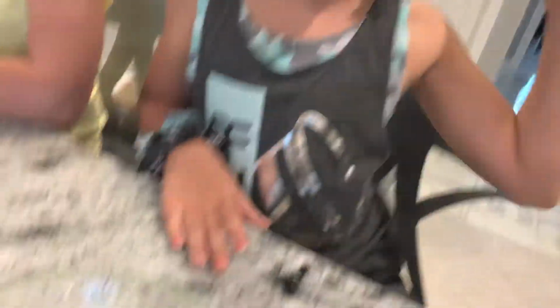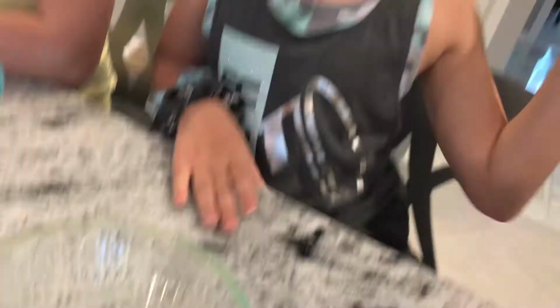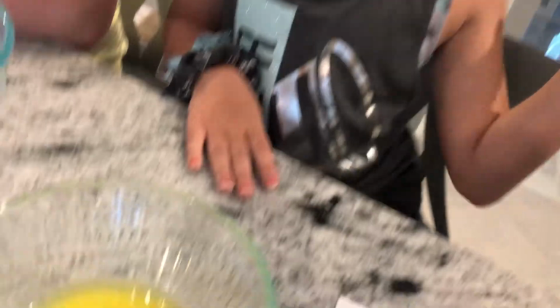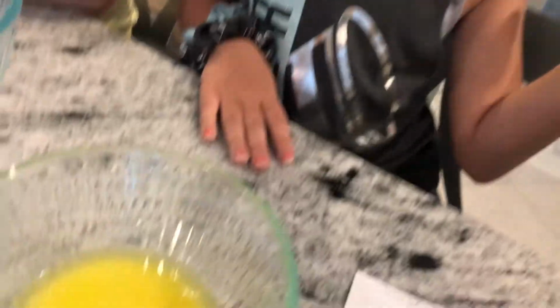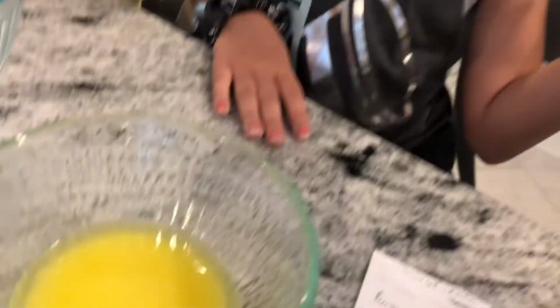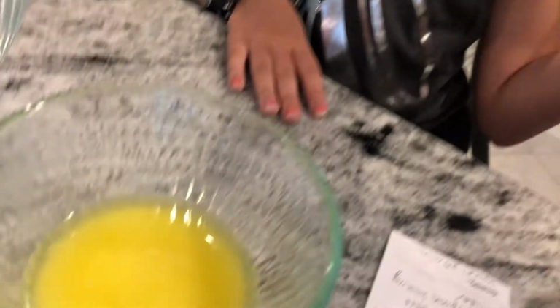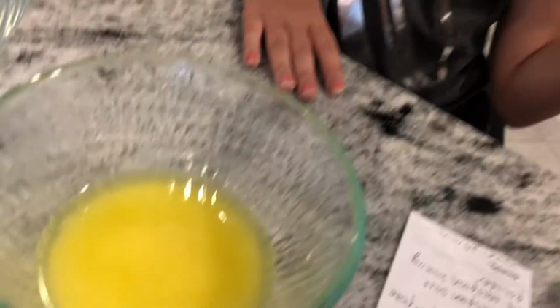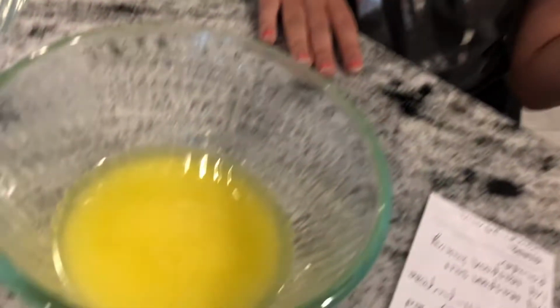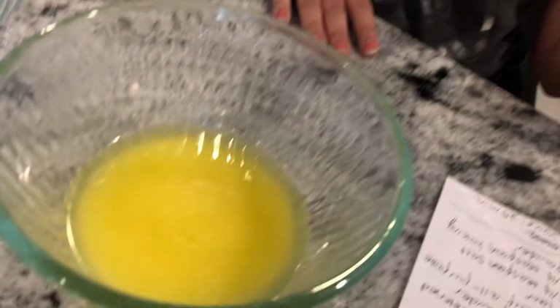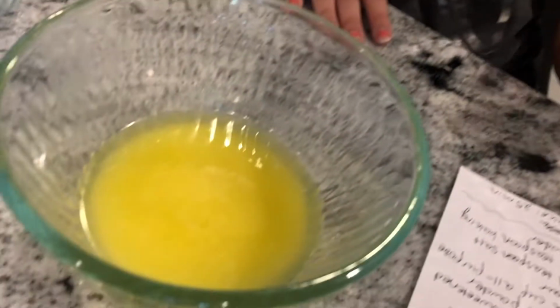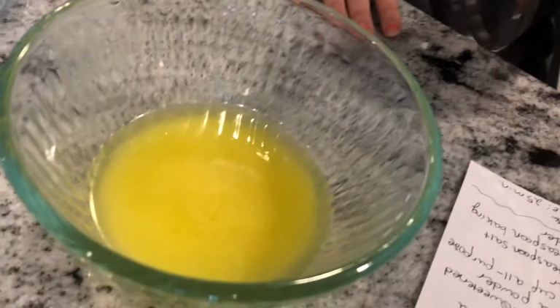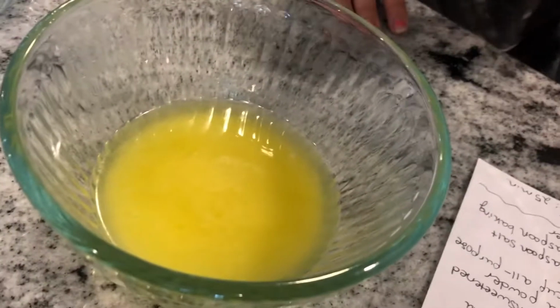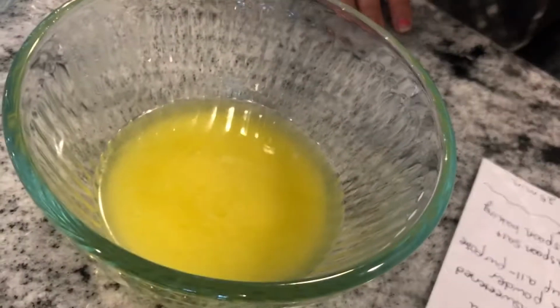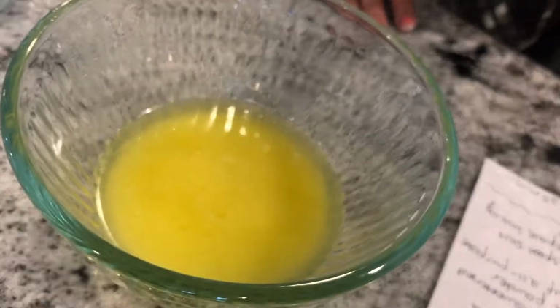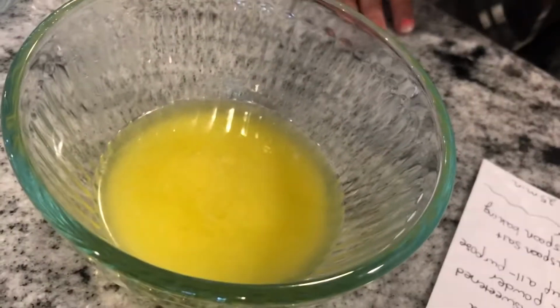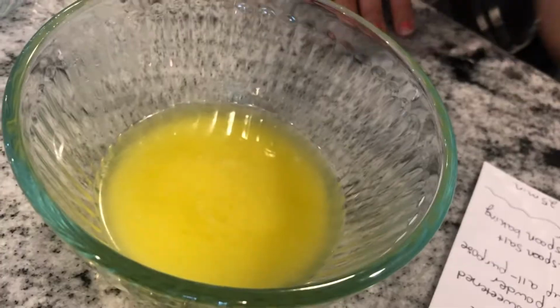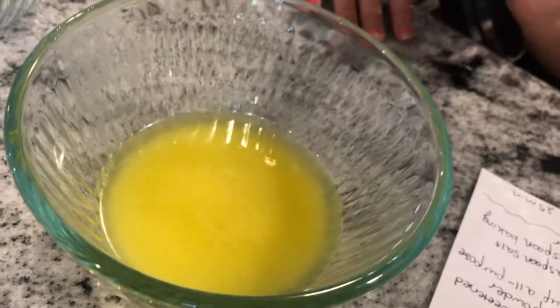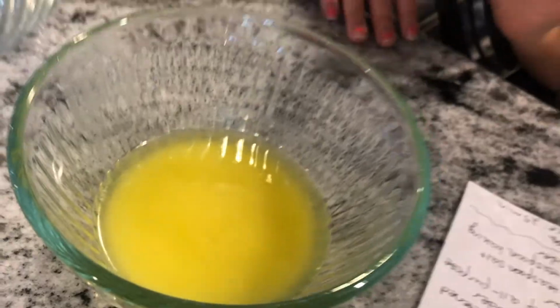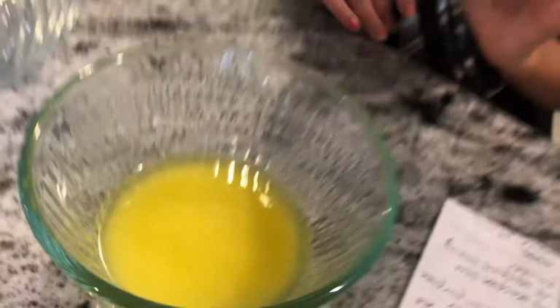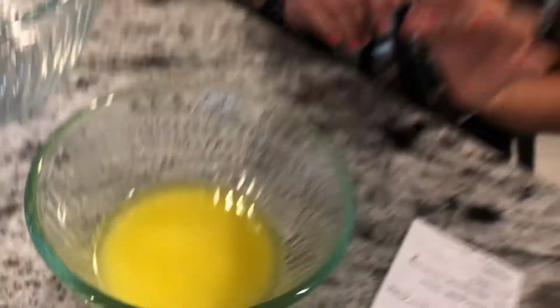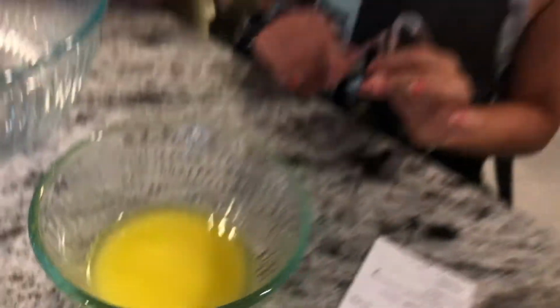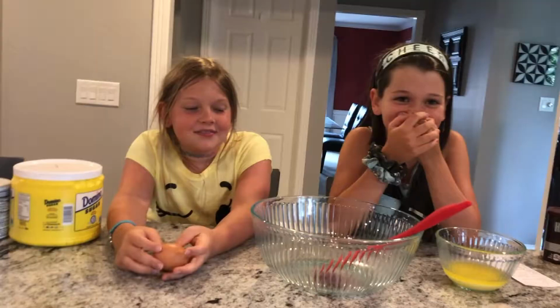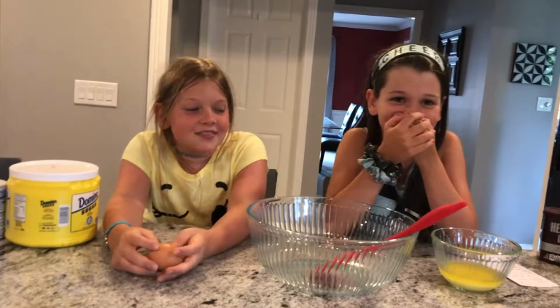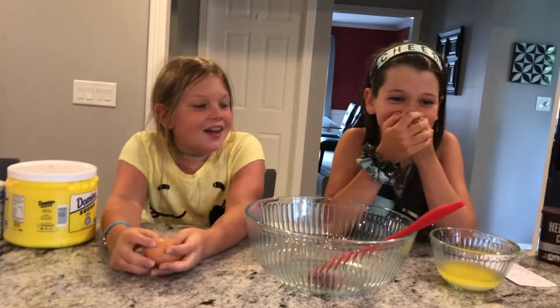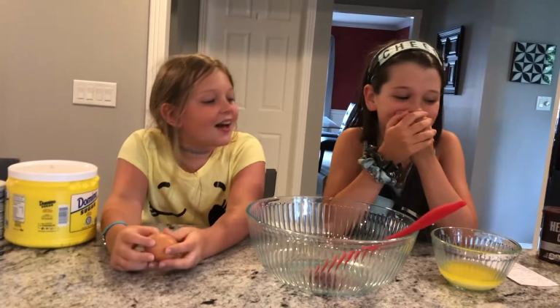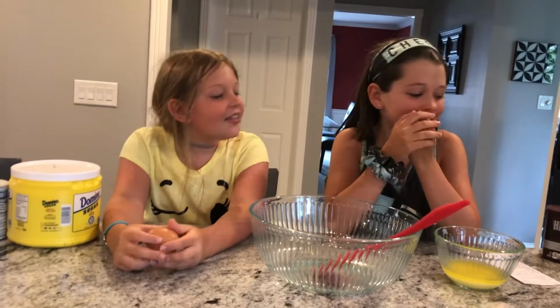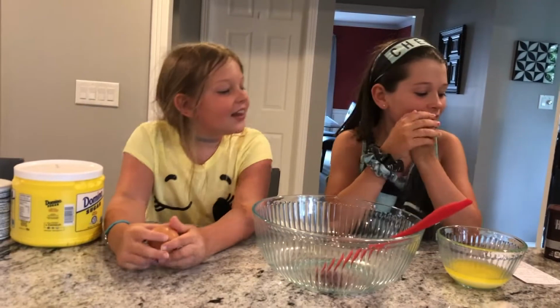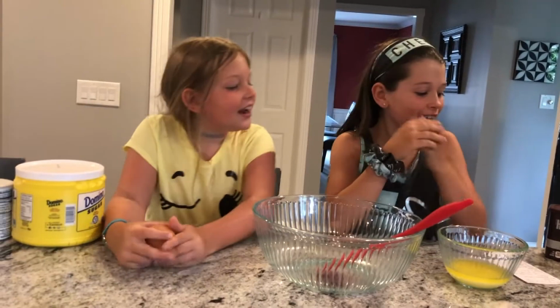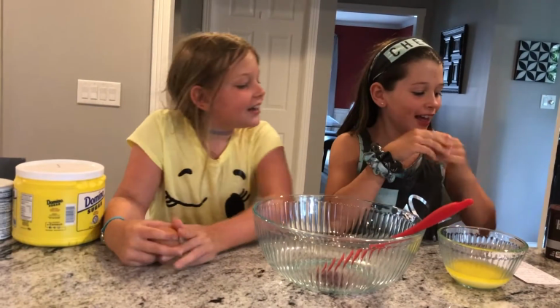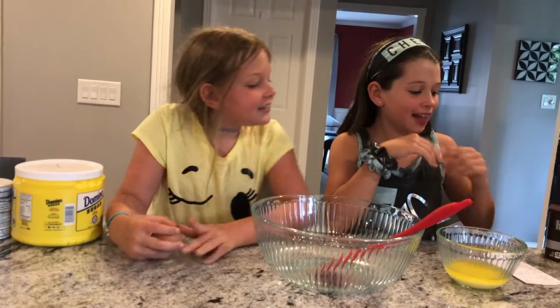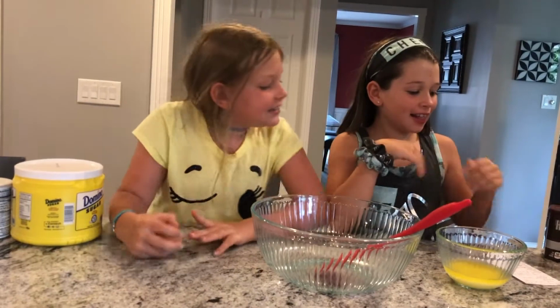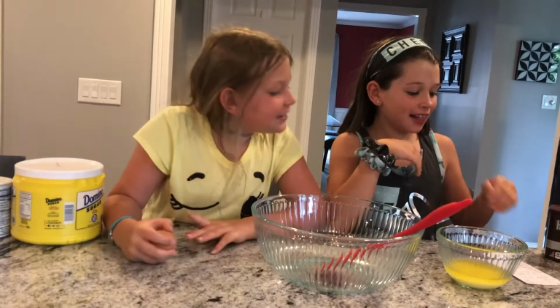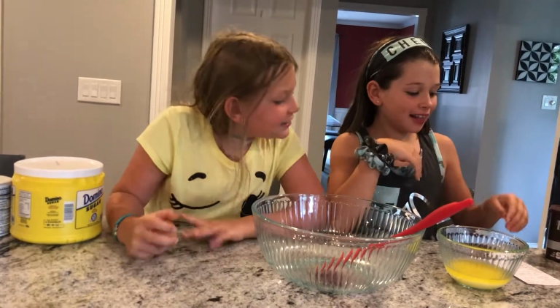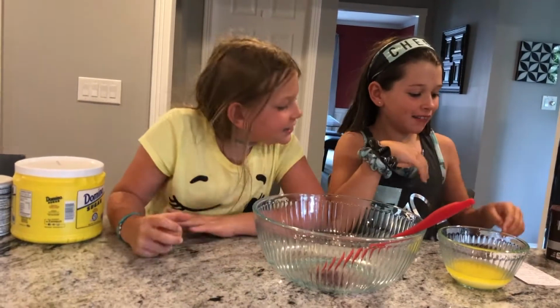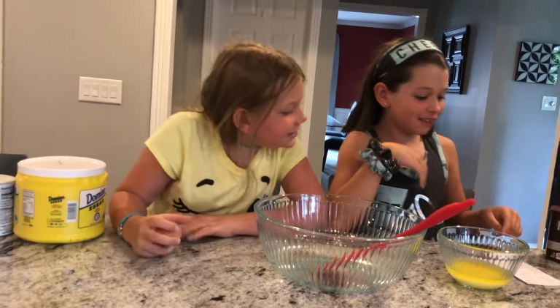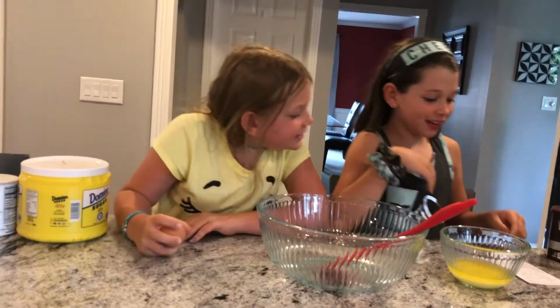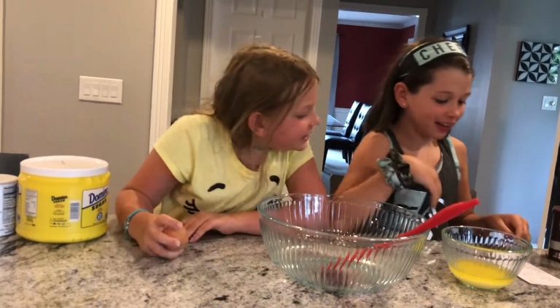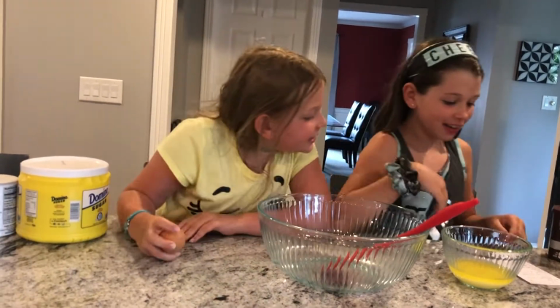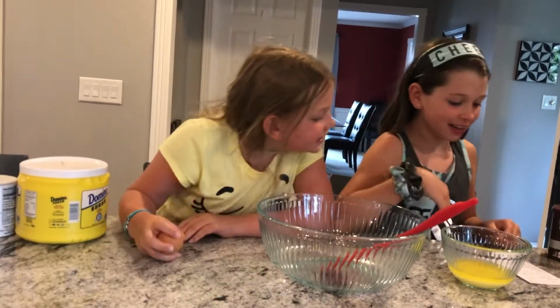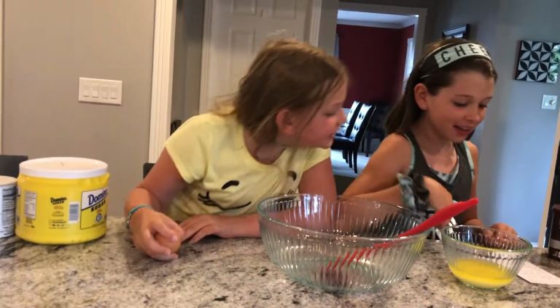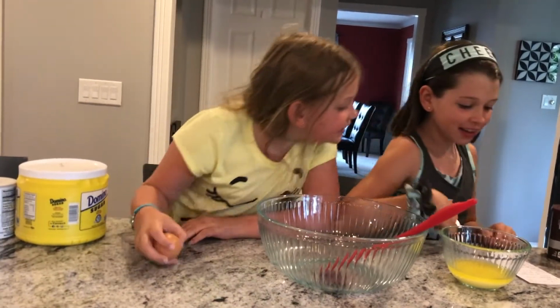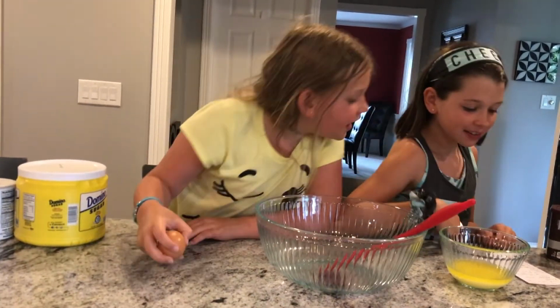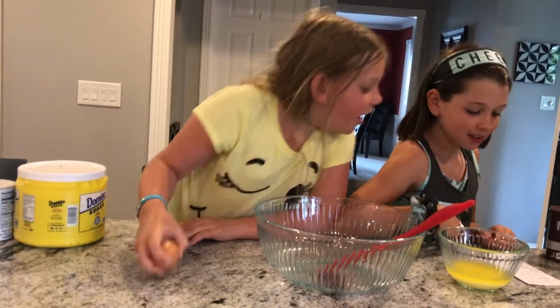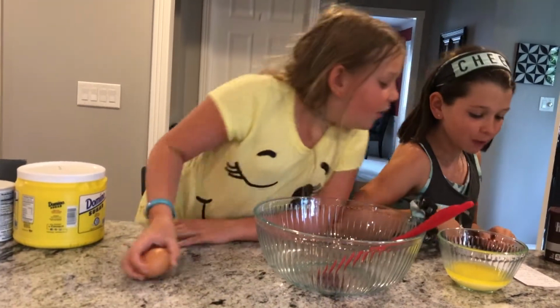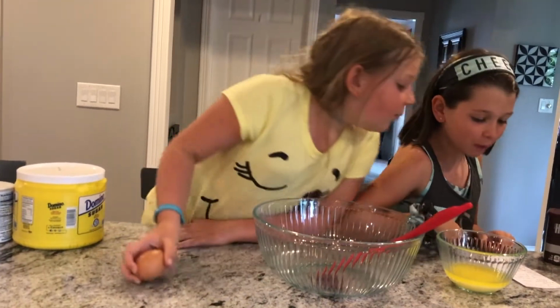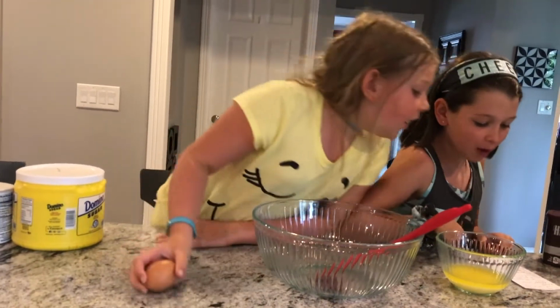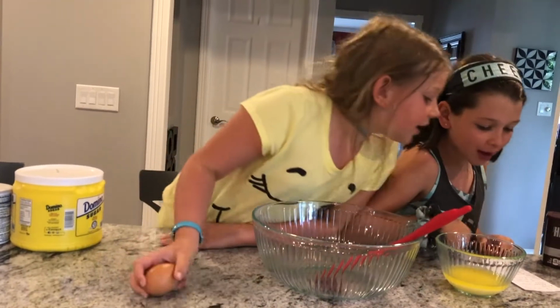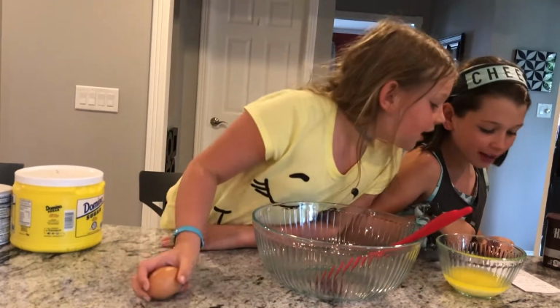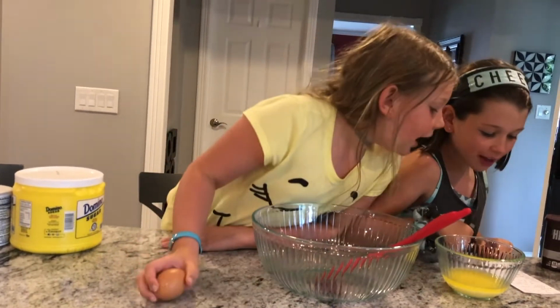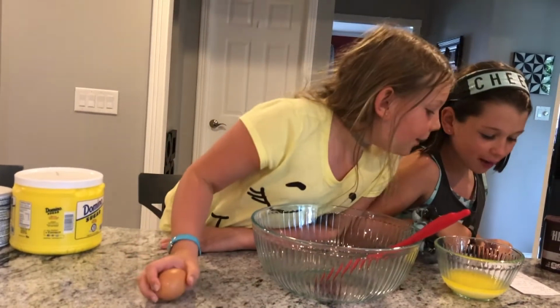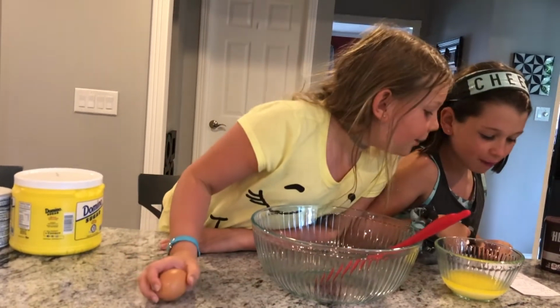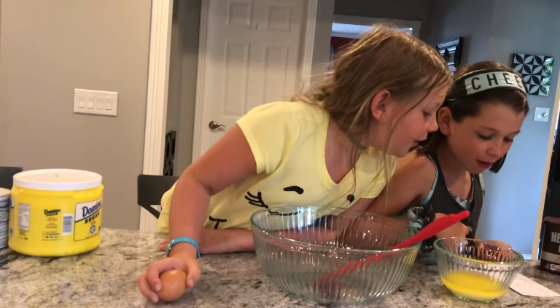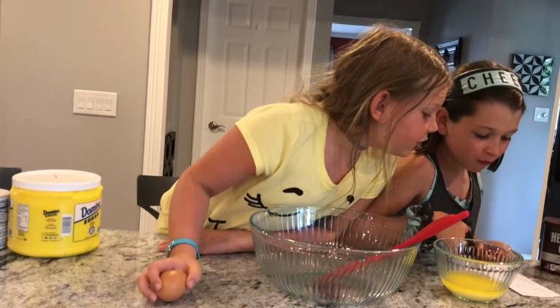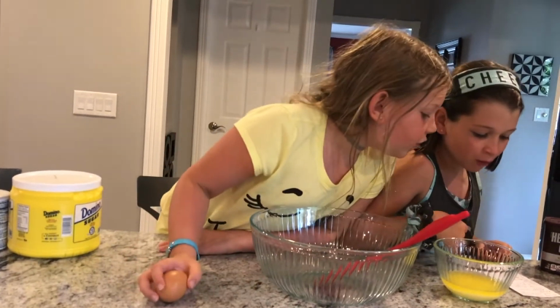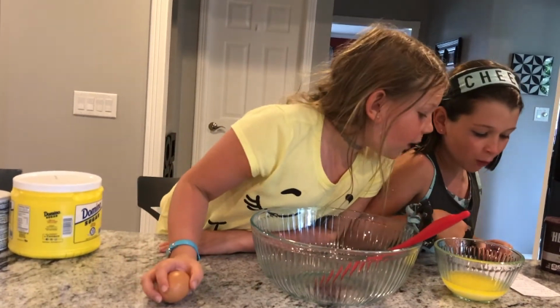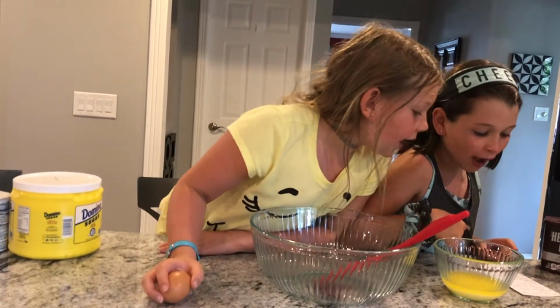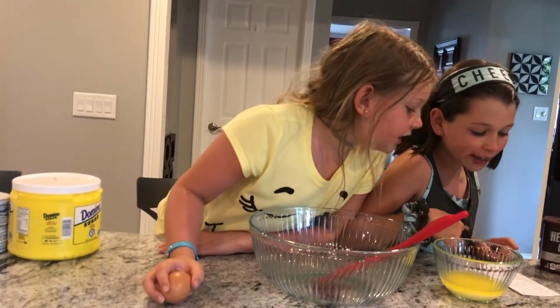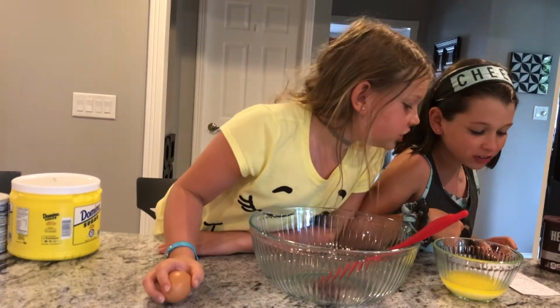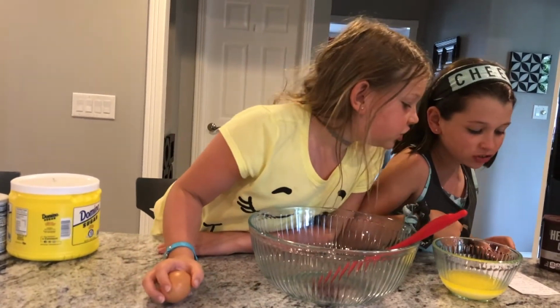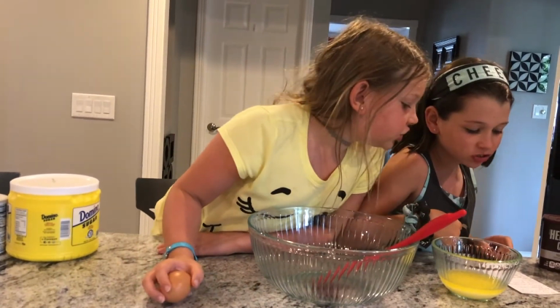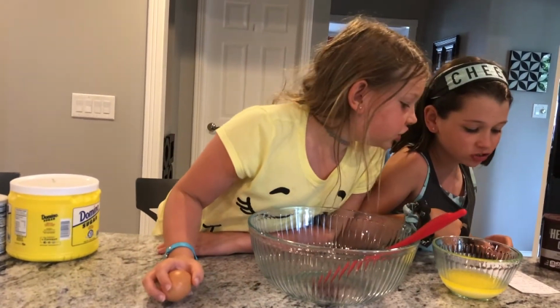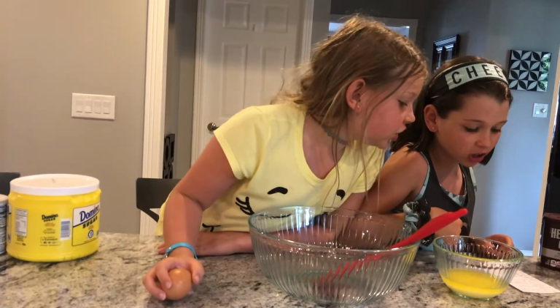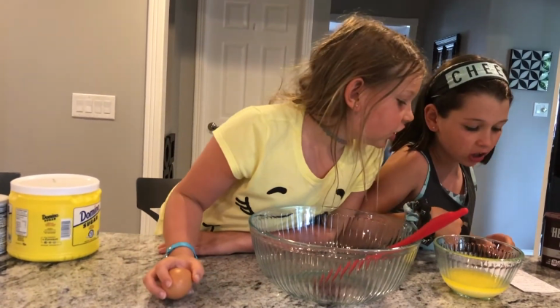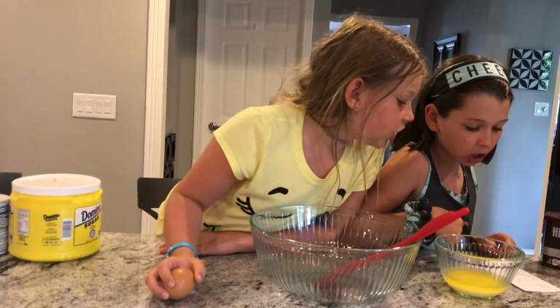Alright! The stick of butter is melted. The next ingredient is one cup of white sugar.